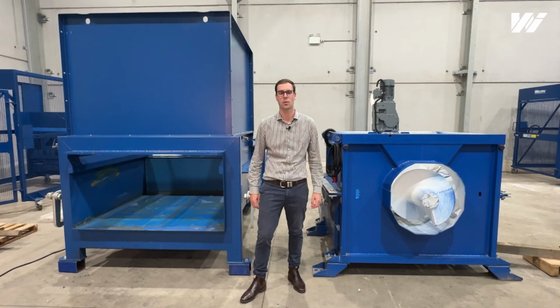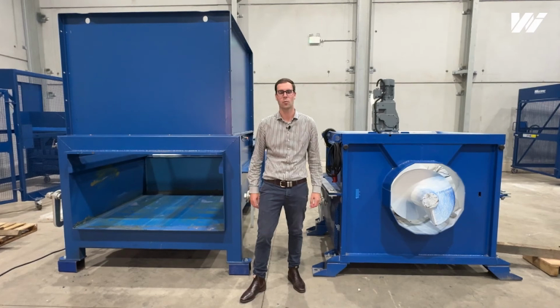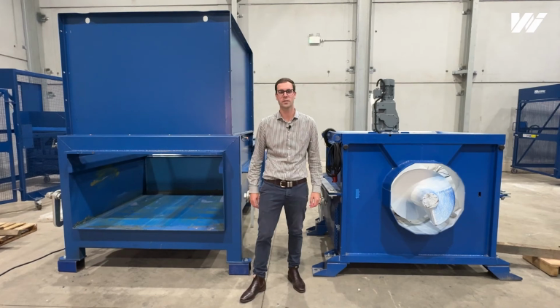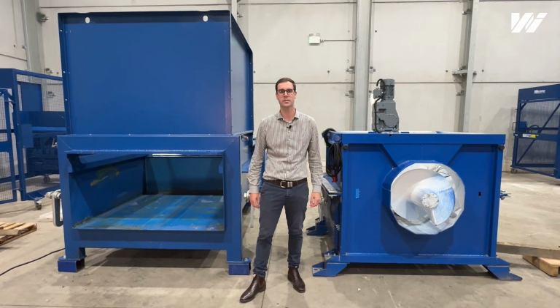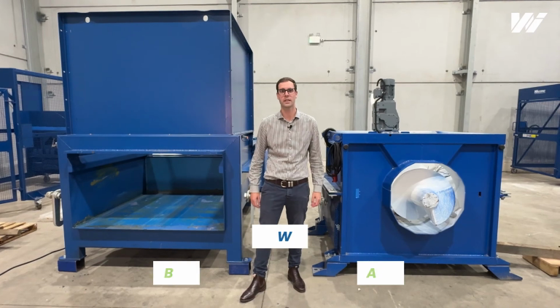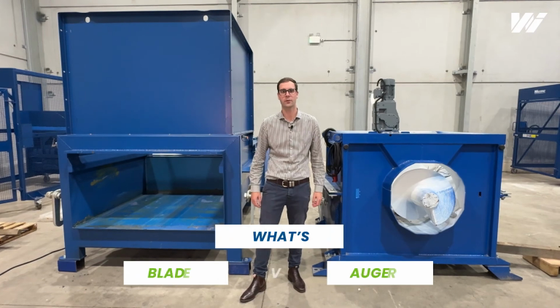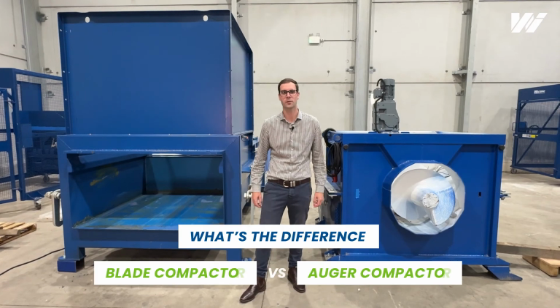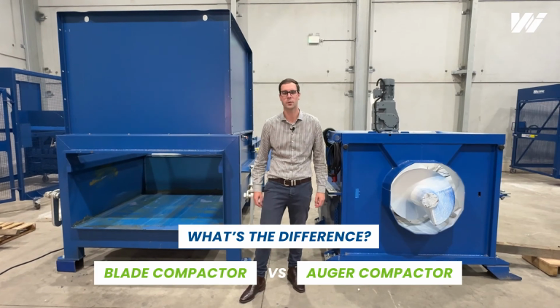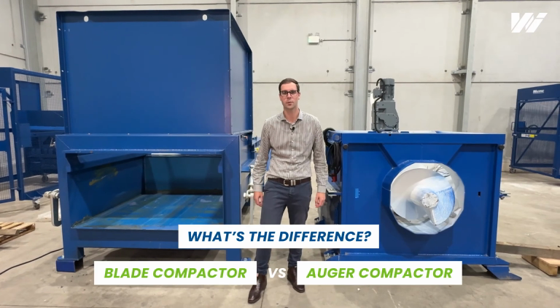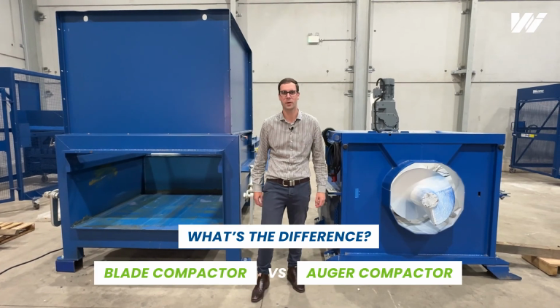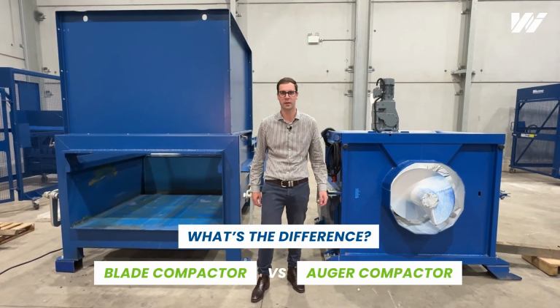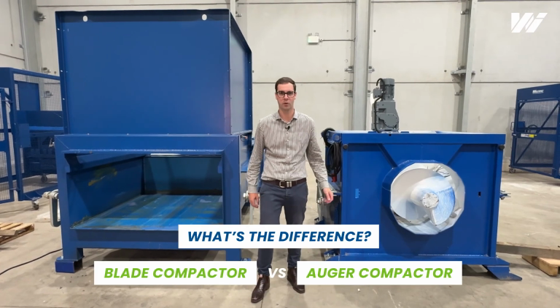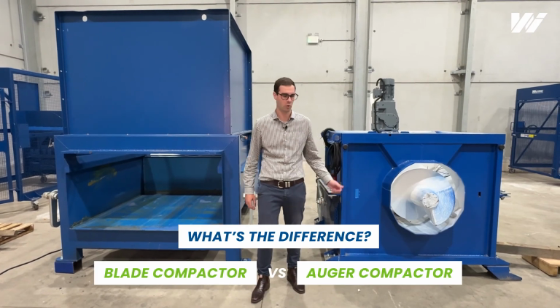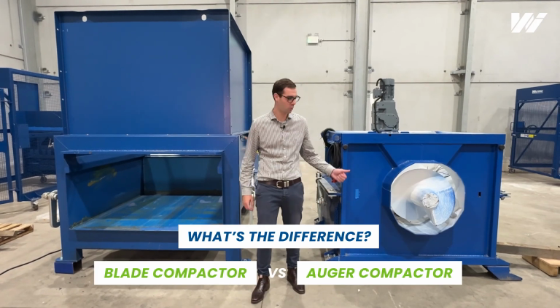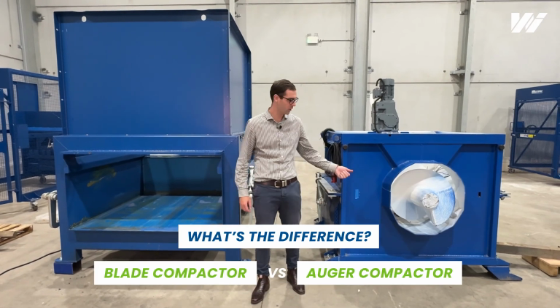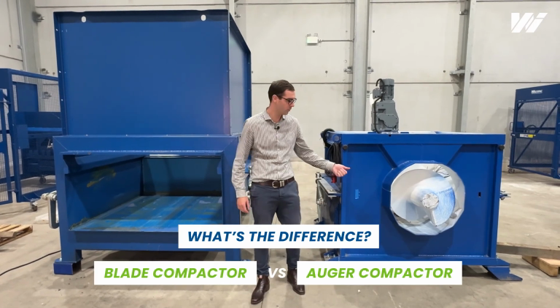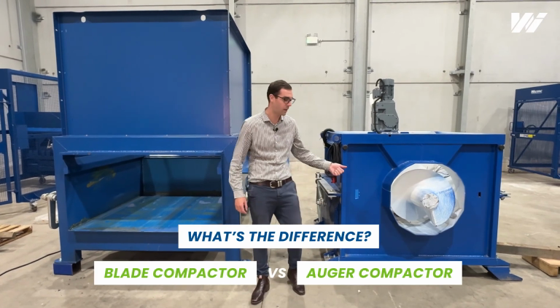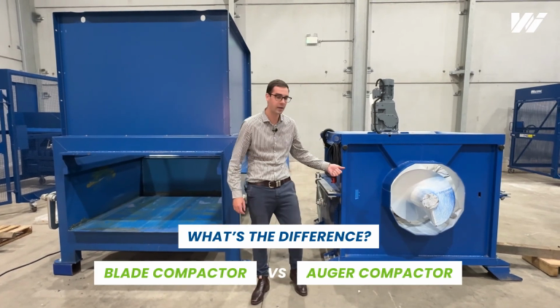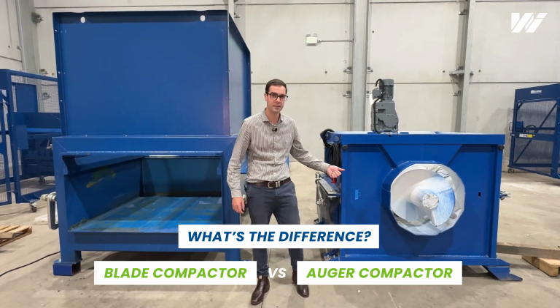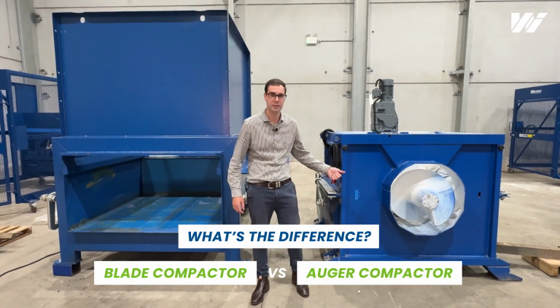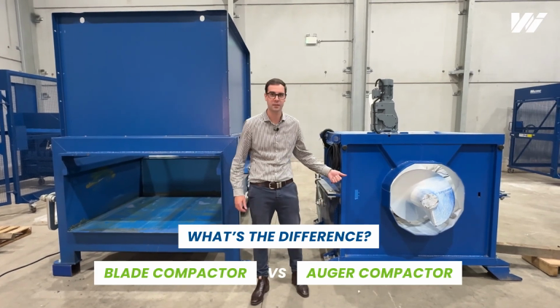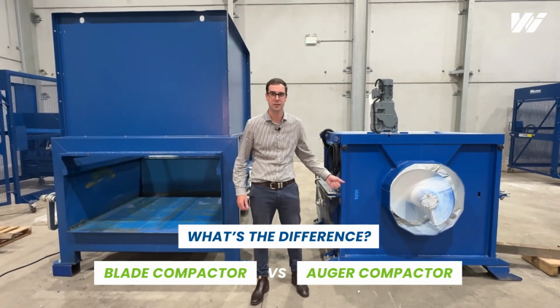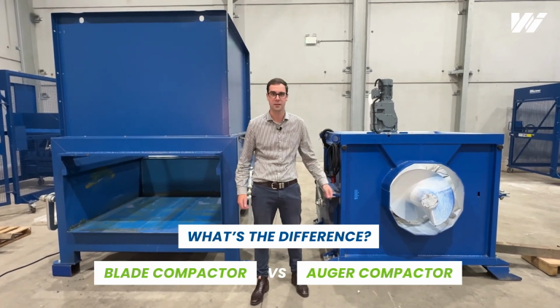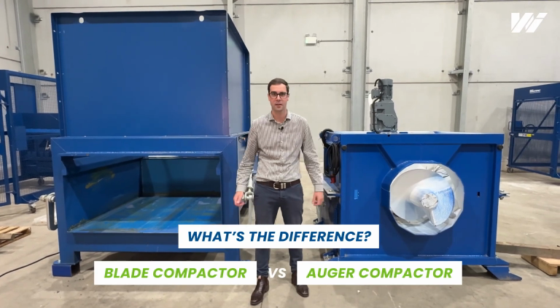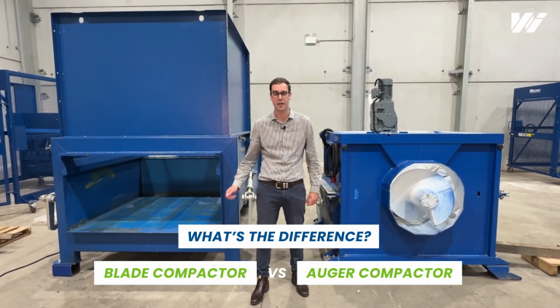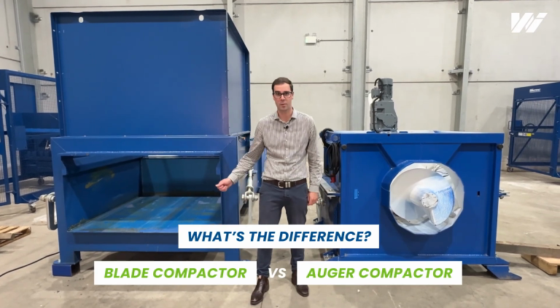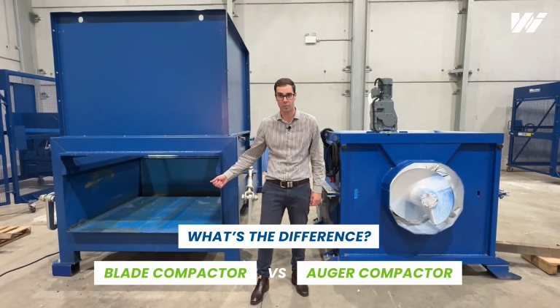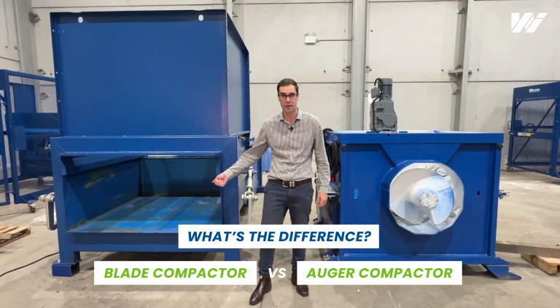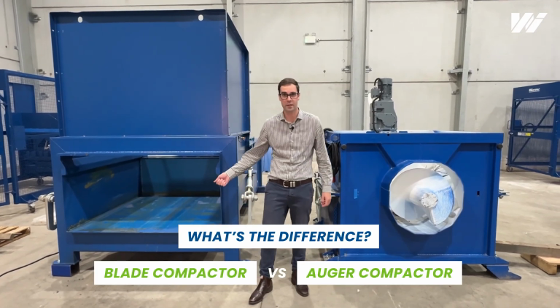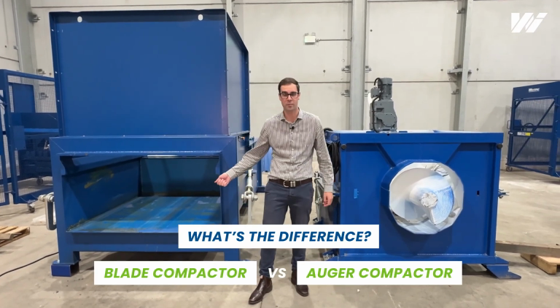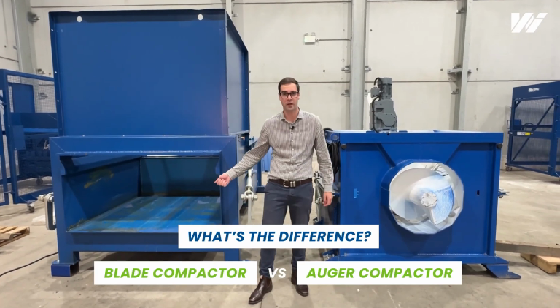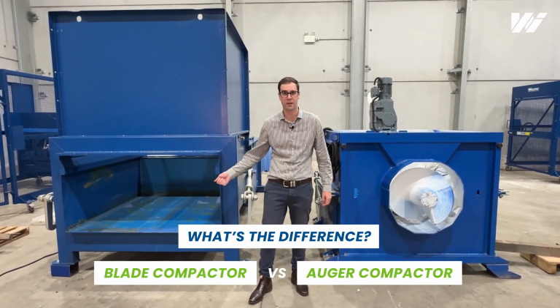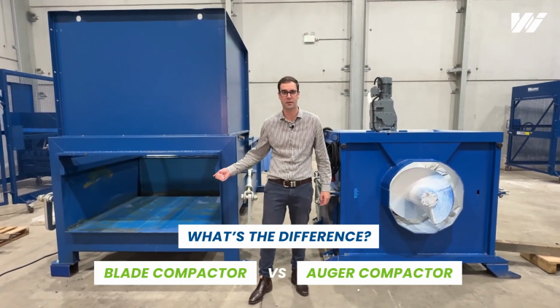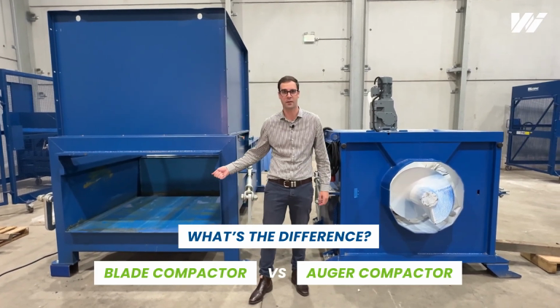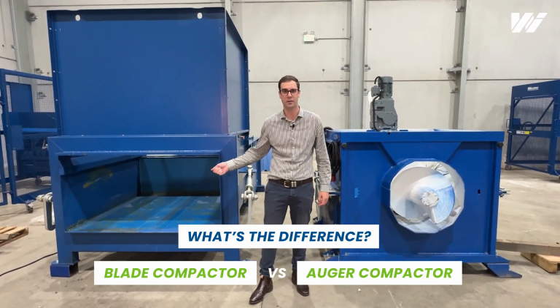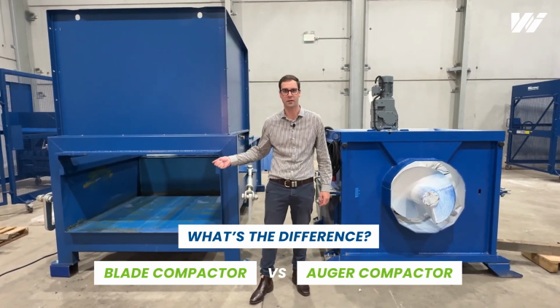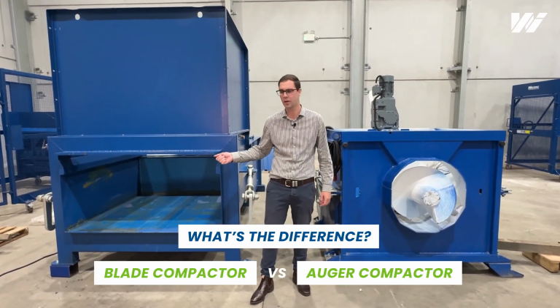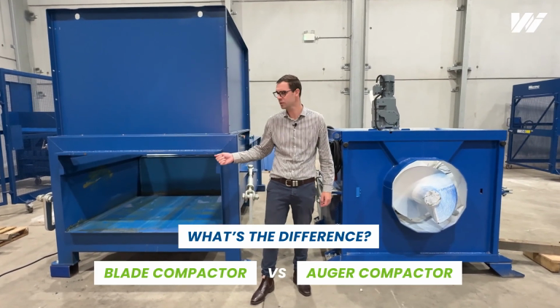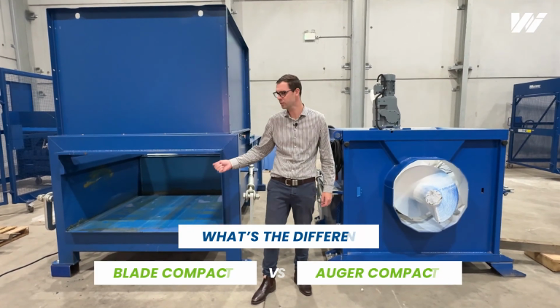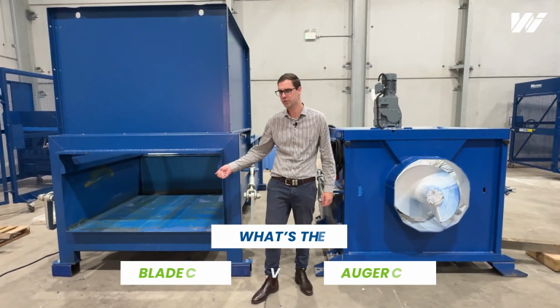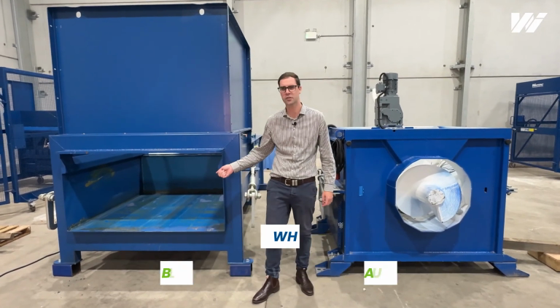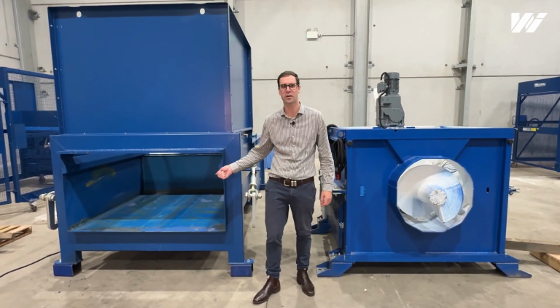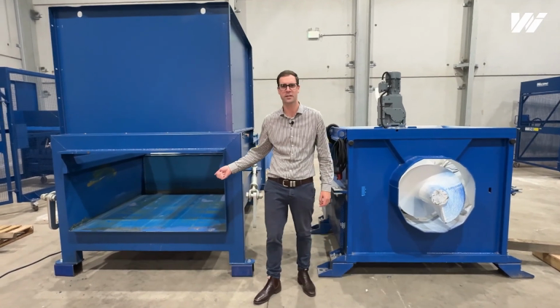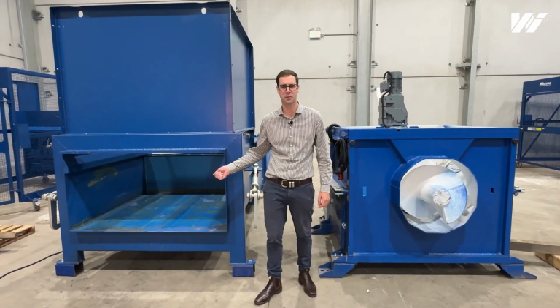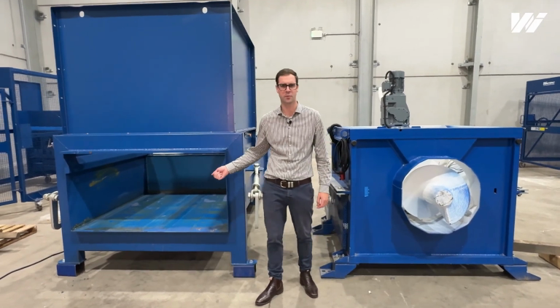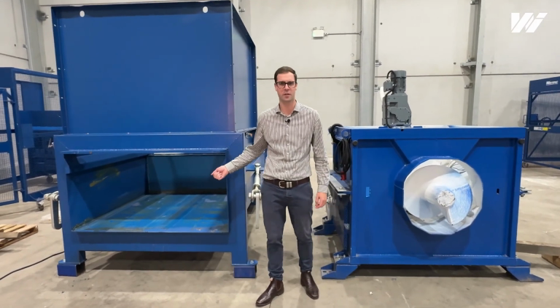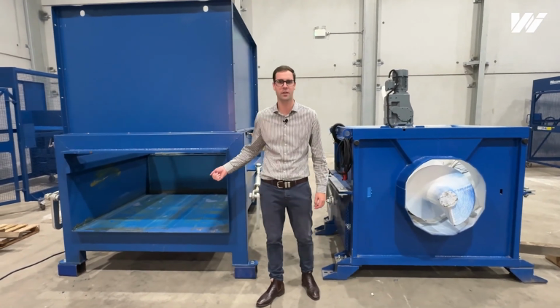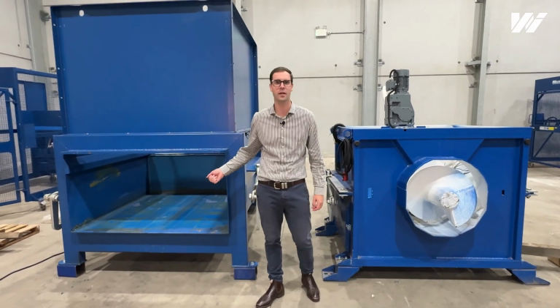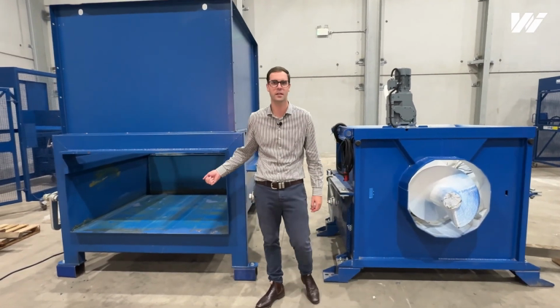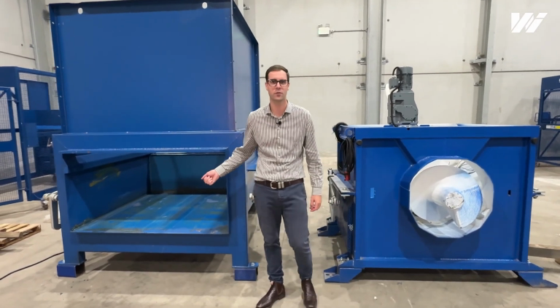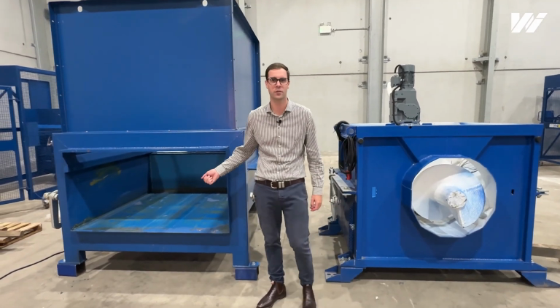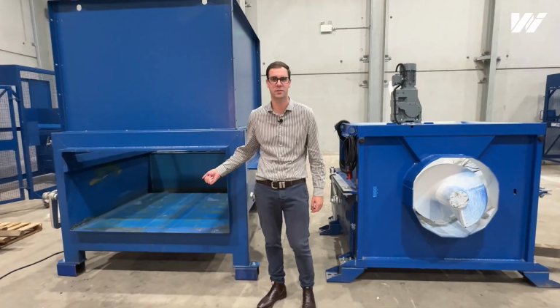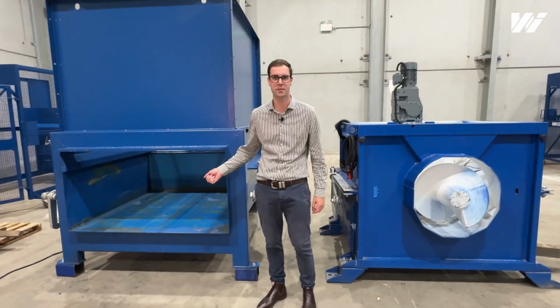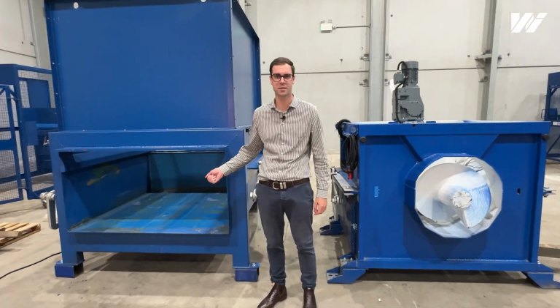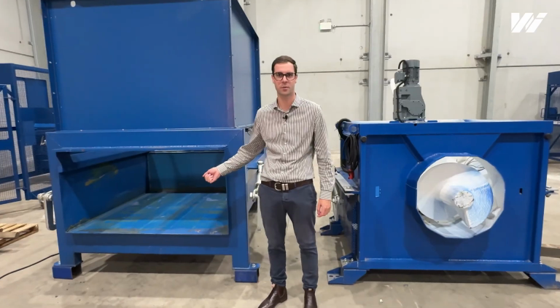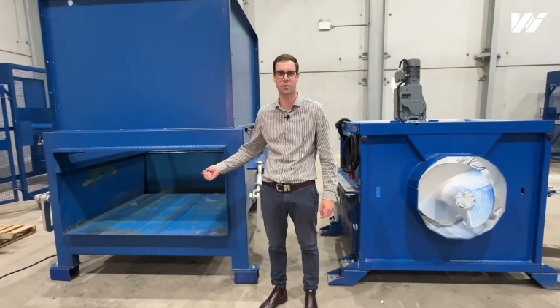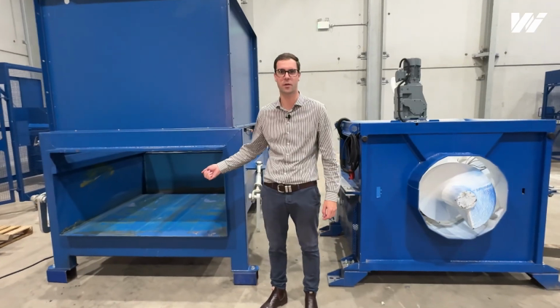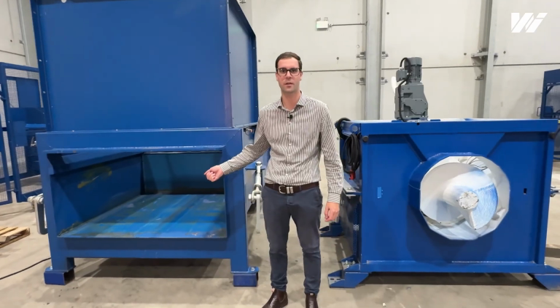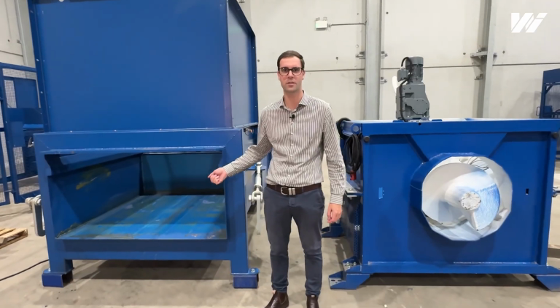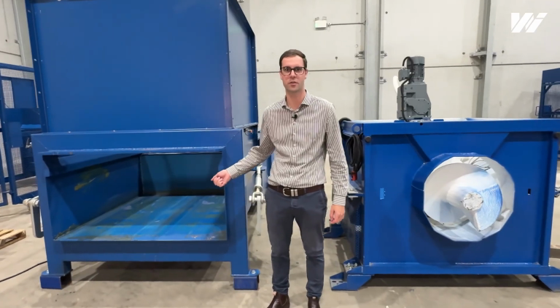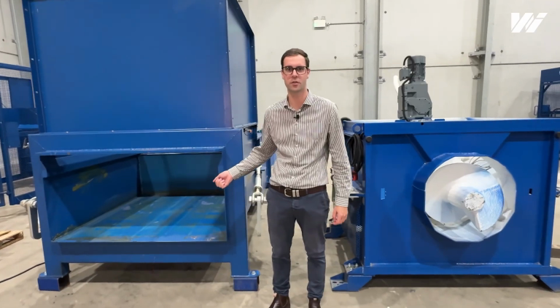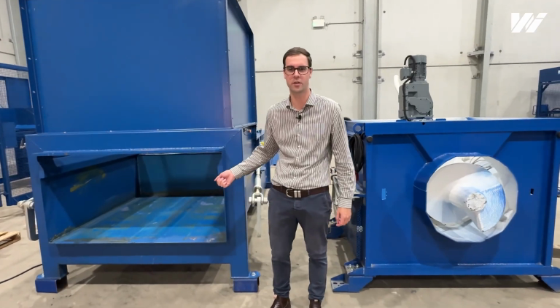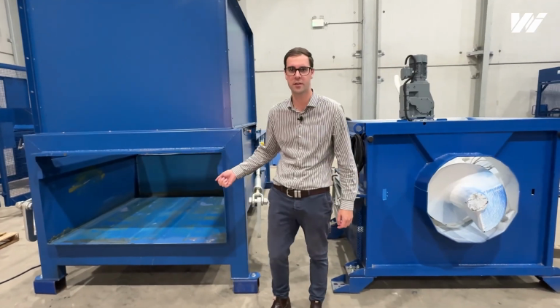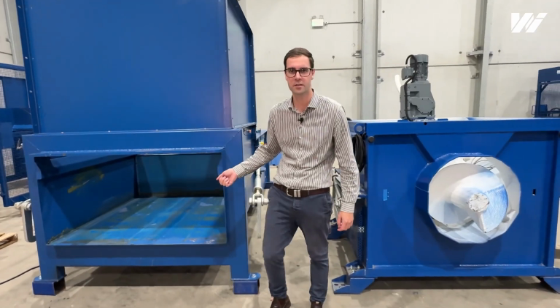What's the difference between an auger compactor and a blade compactor? I just want to show you some of the key differences between those two units.